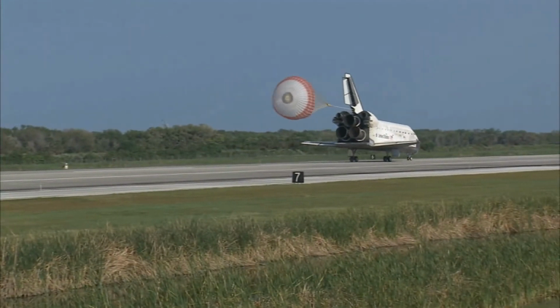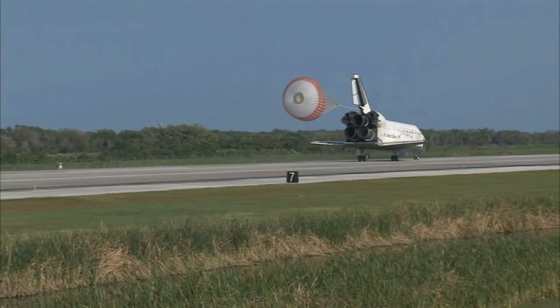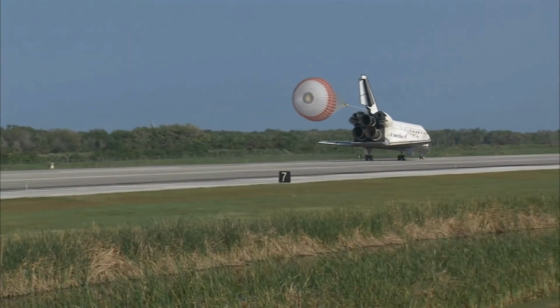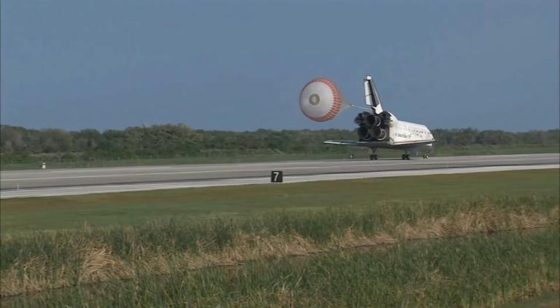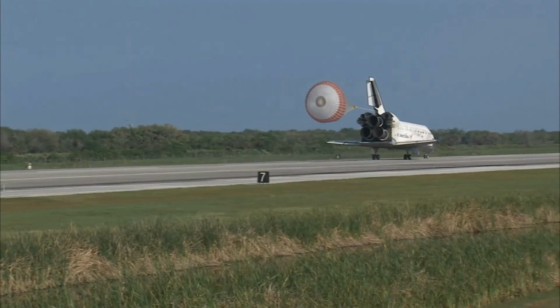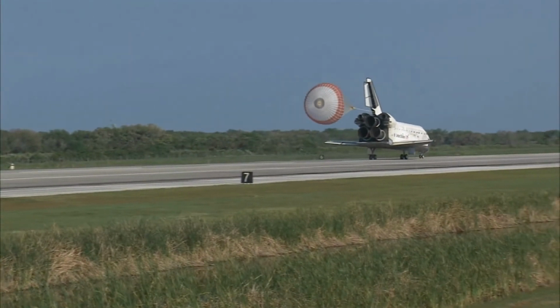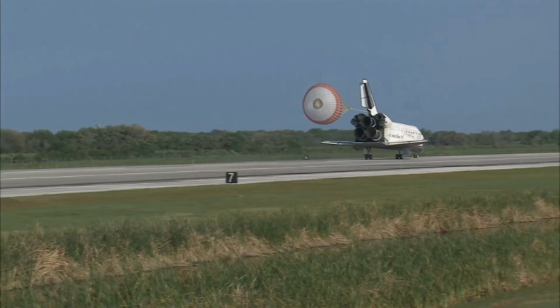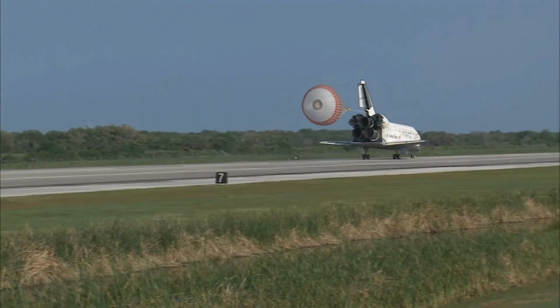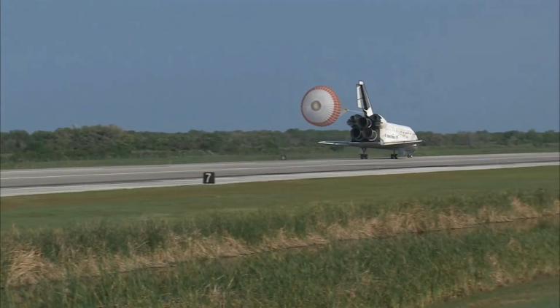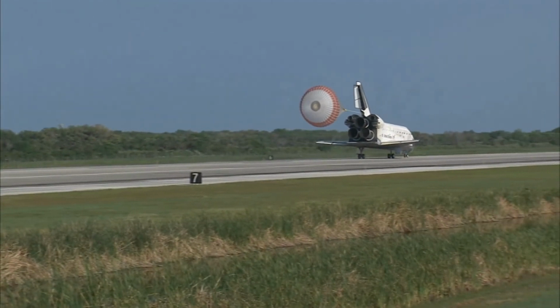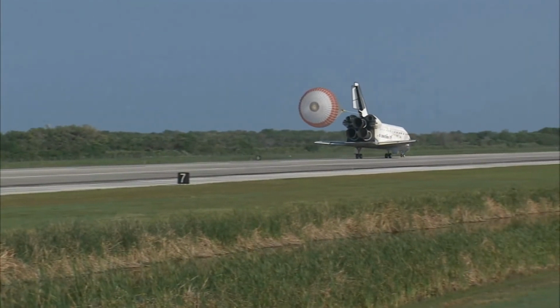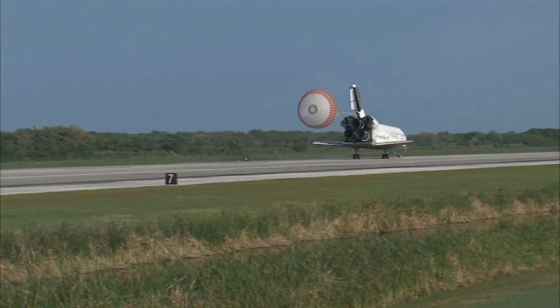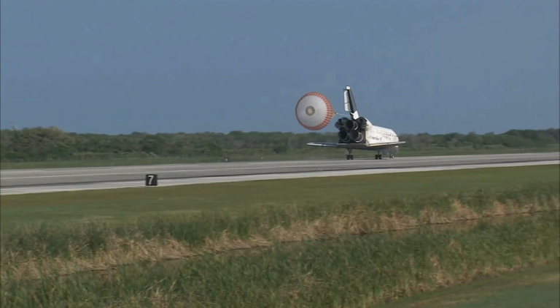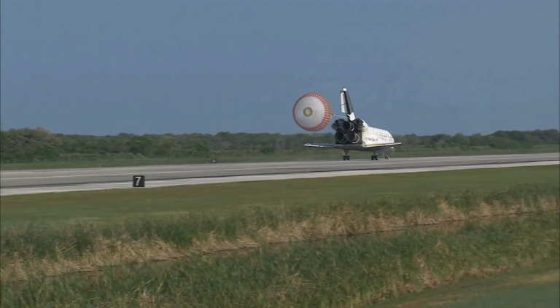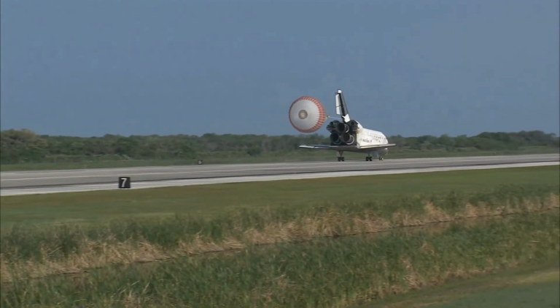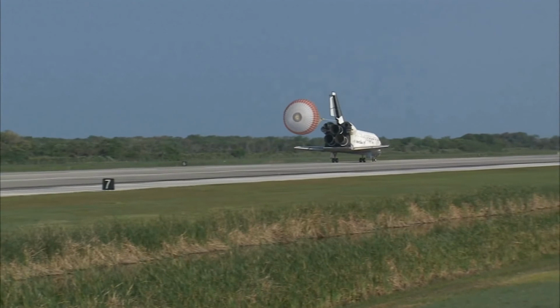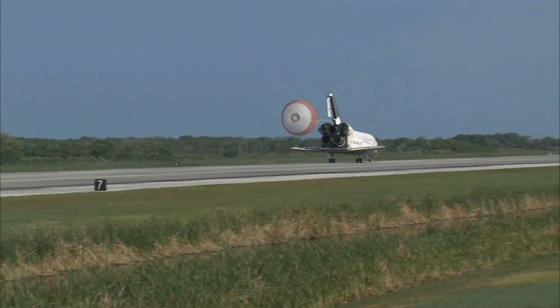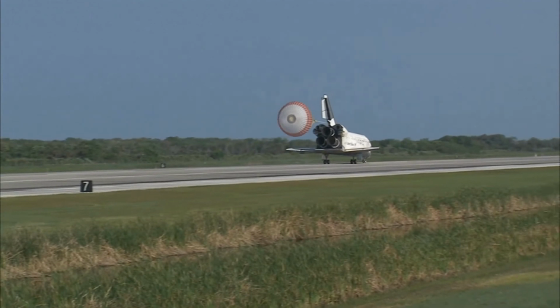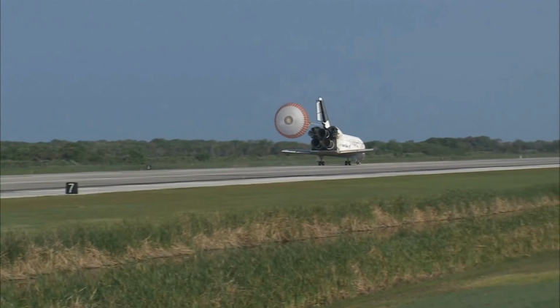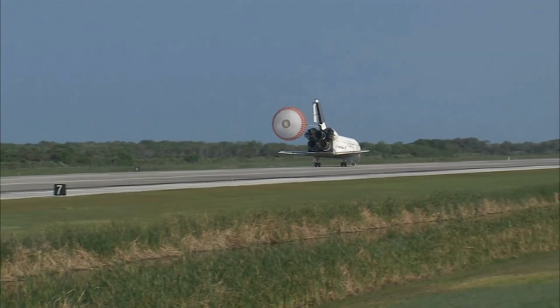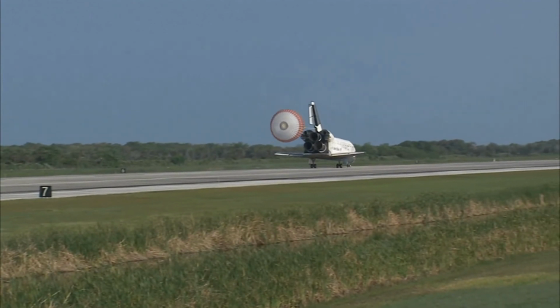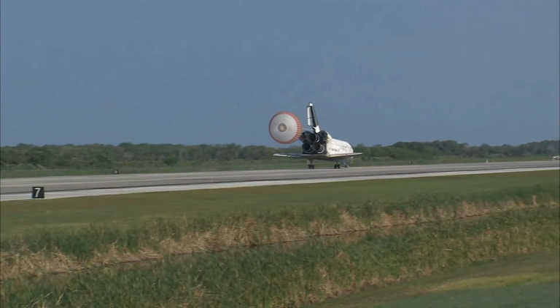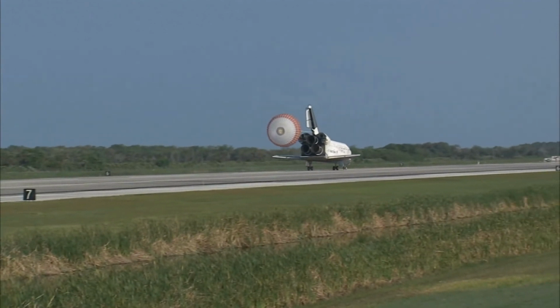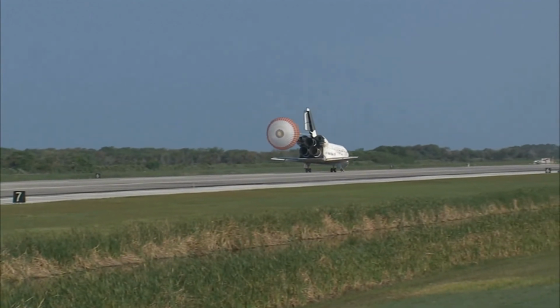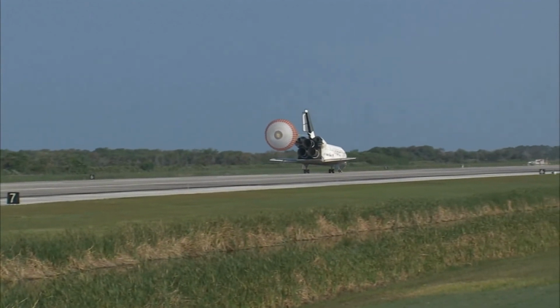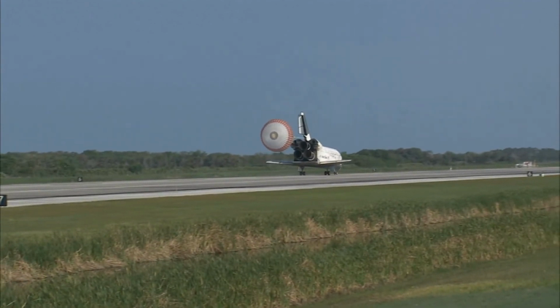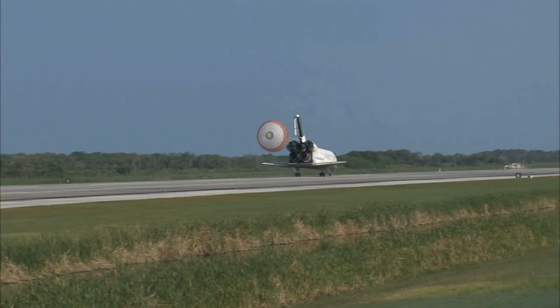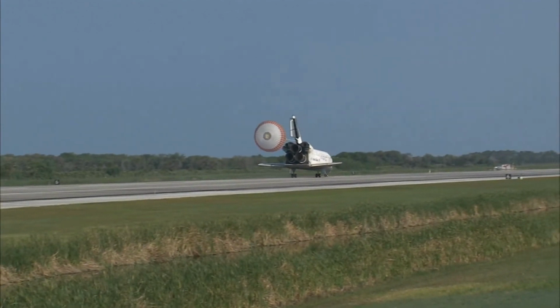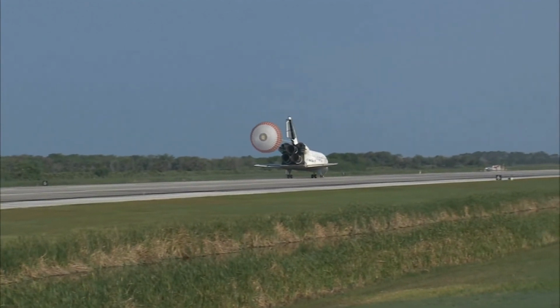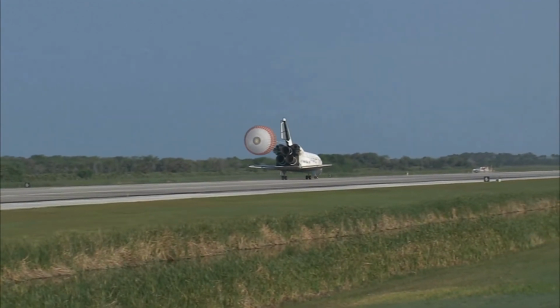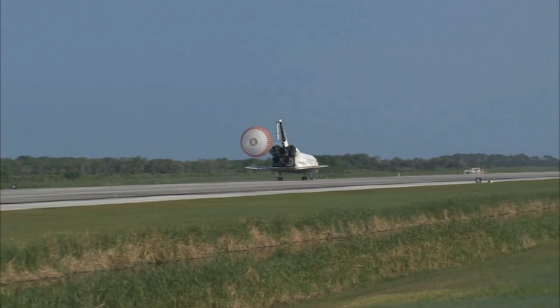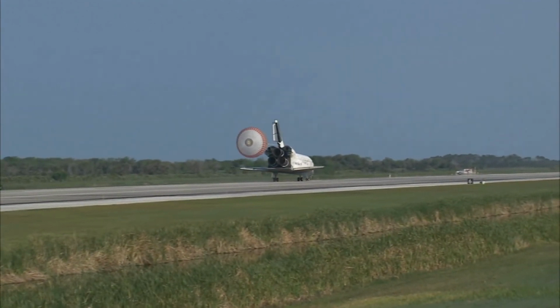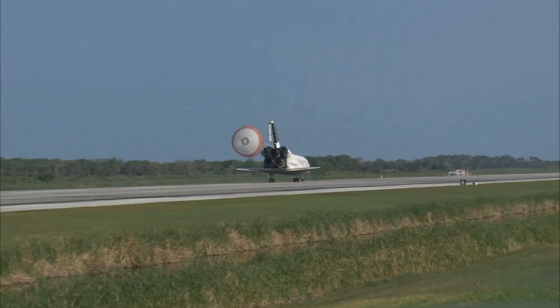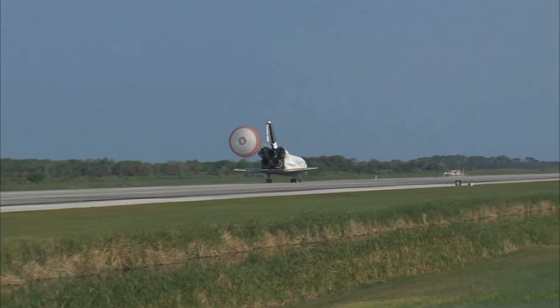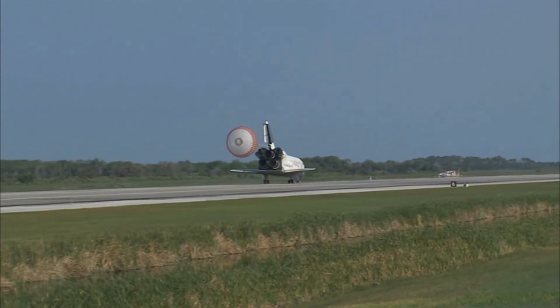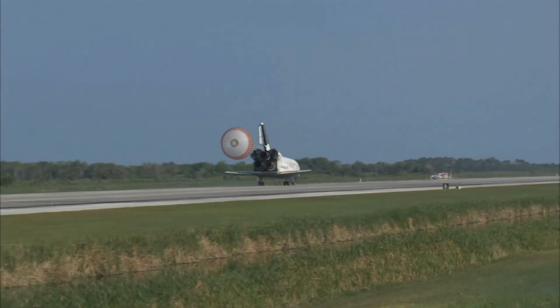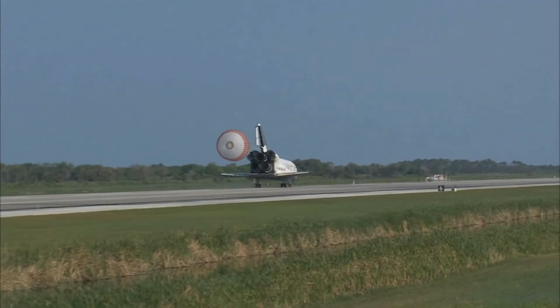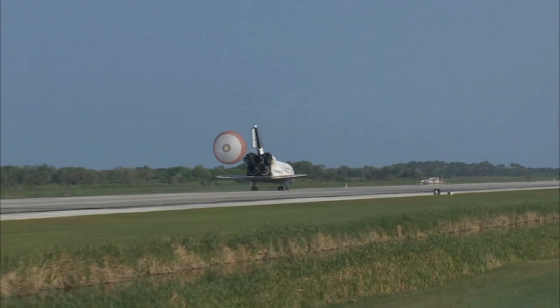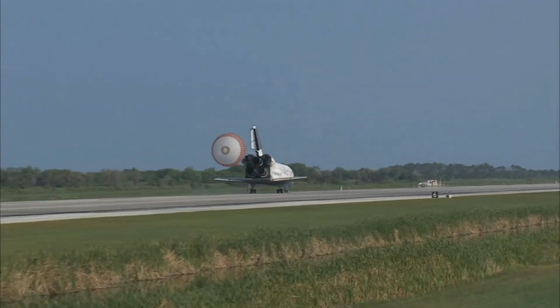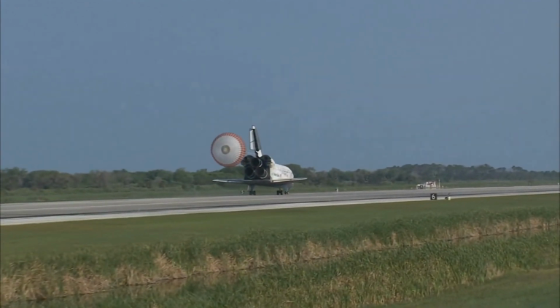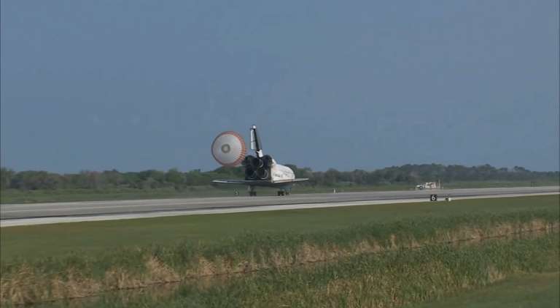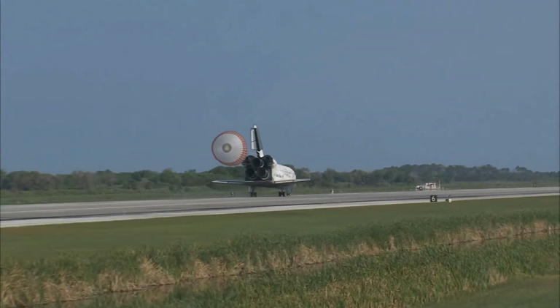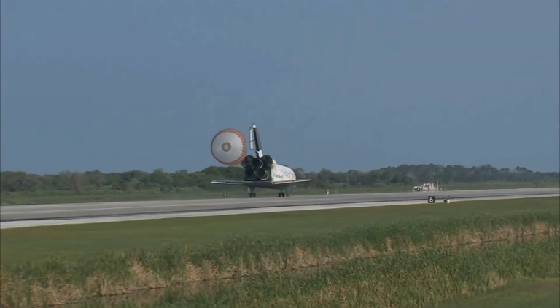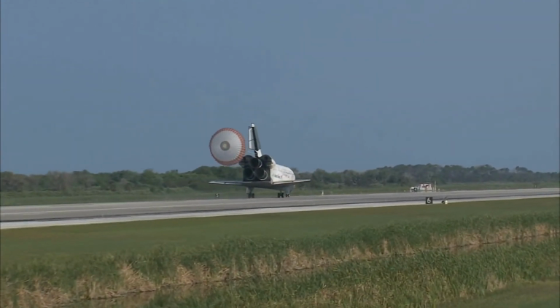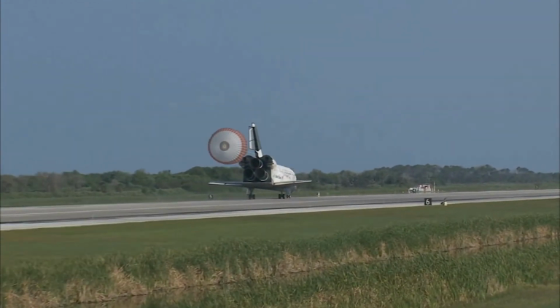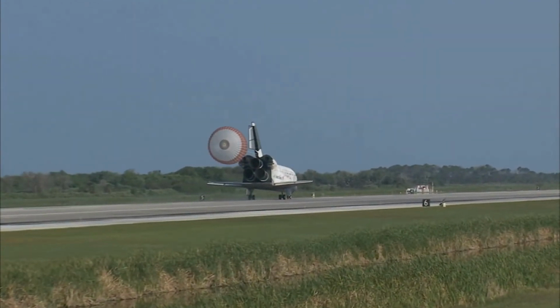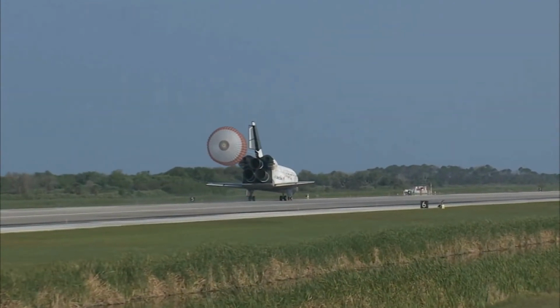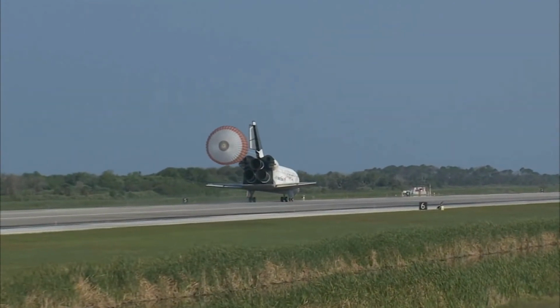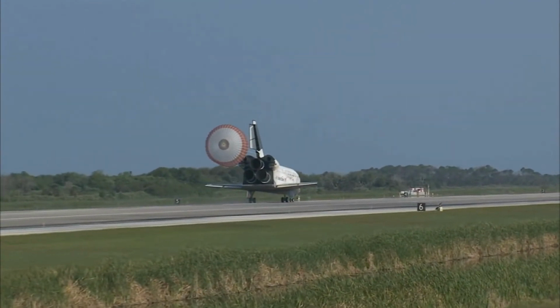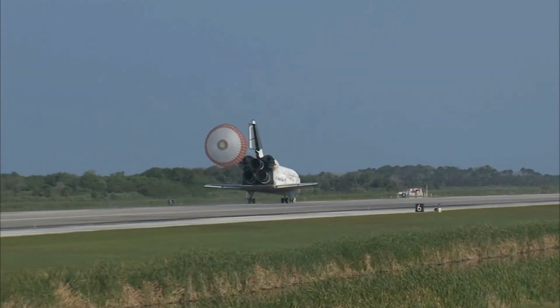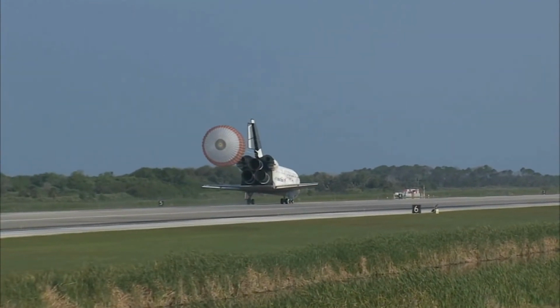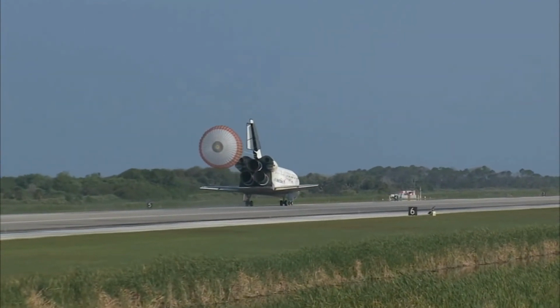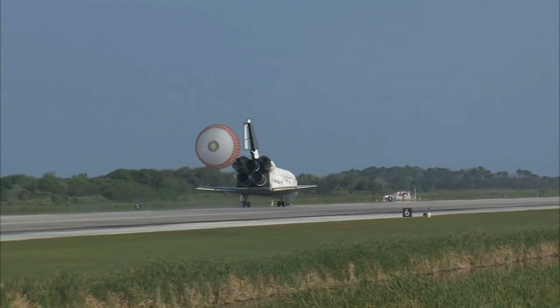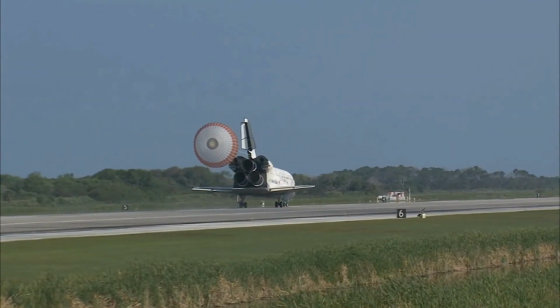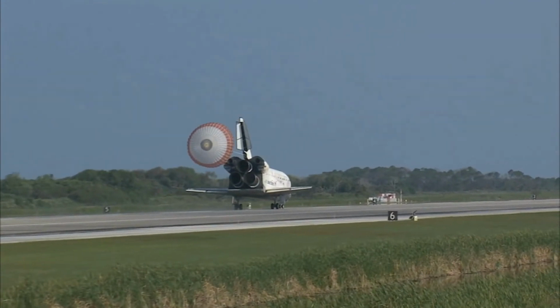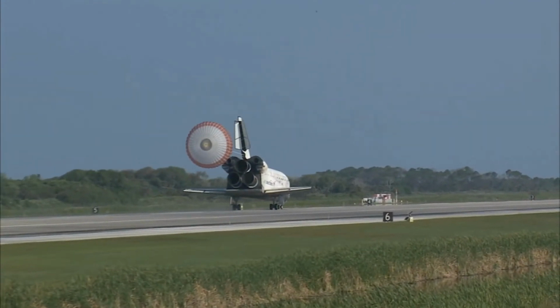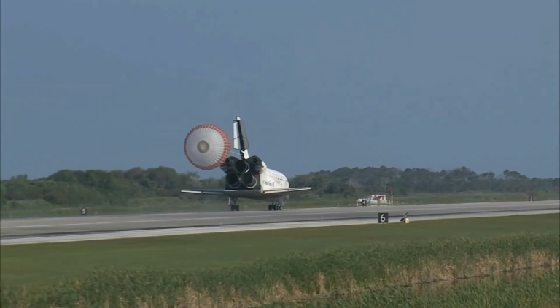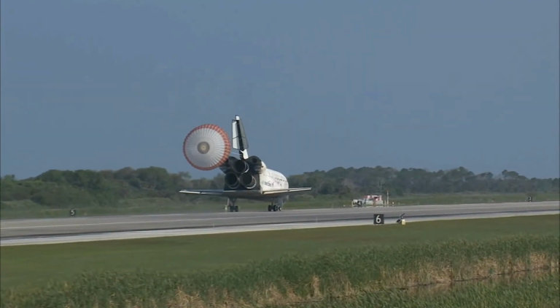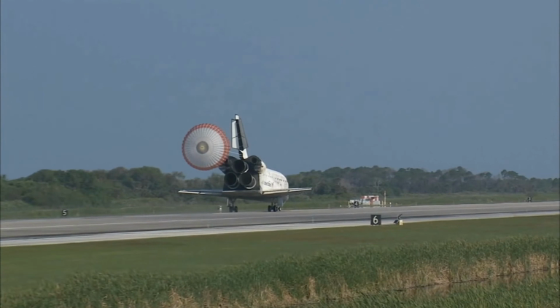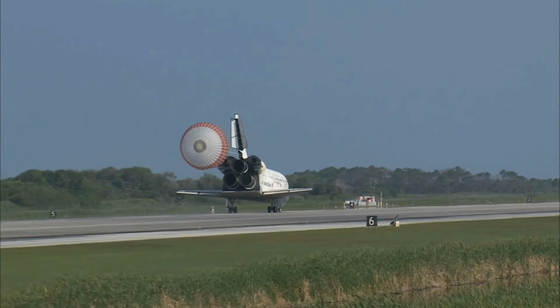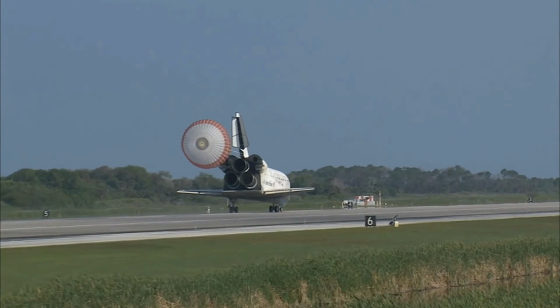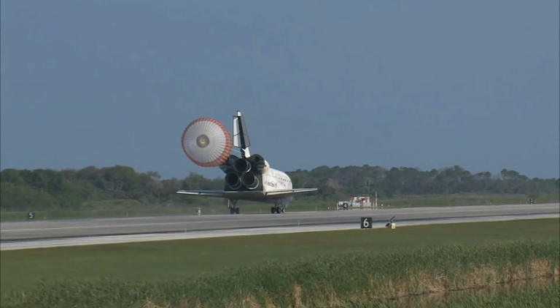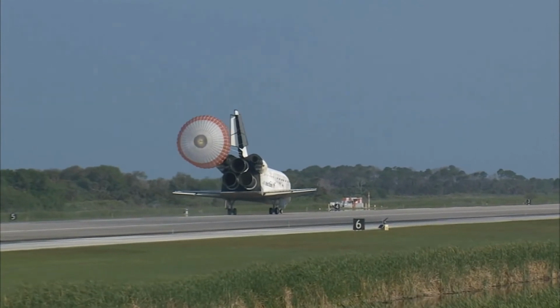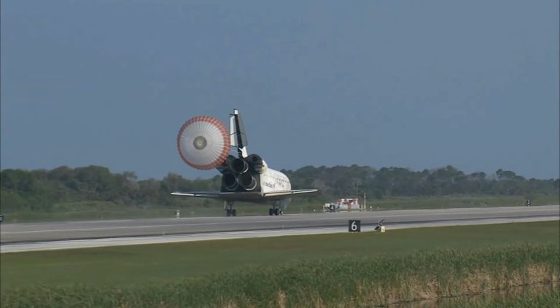That brings an end to the STS-131 mission, the 131st Space Shuttle flight, and the 33rd to the International Space Station.